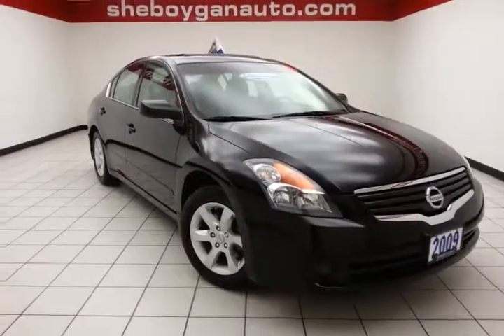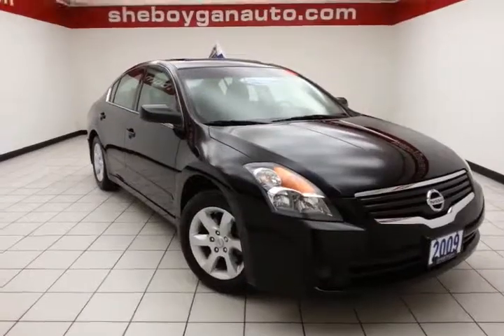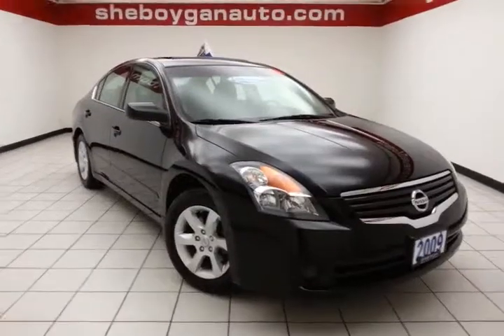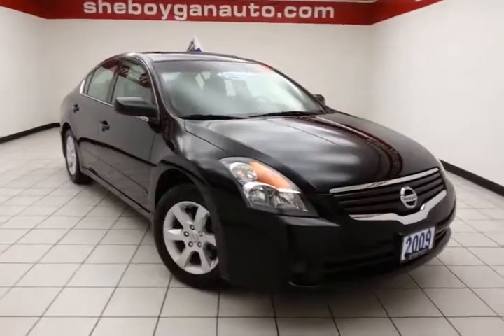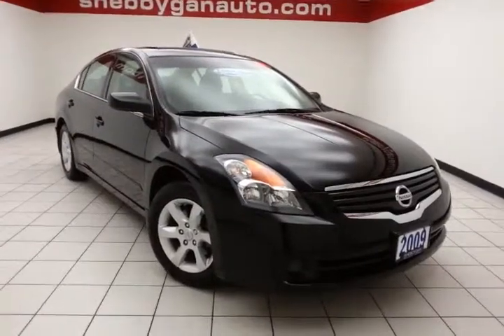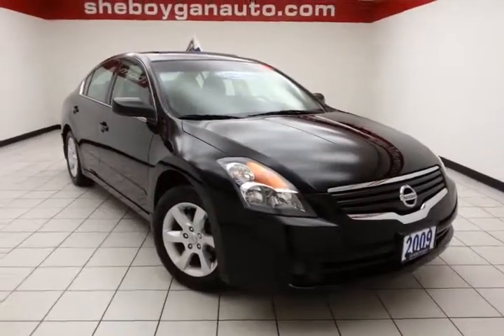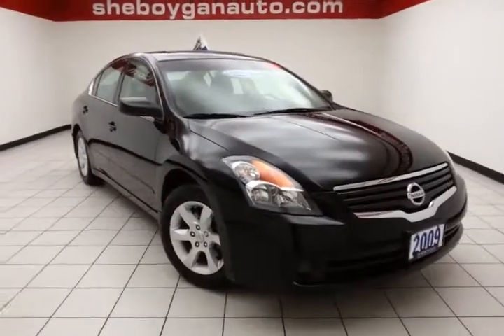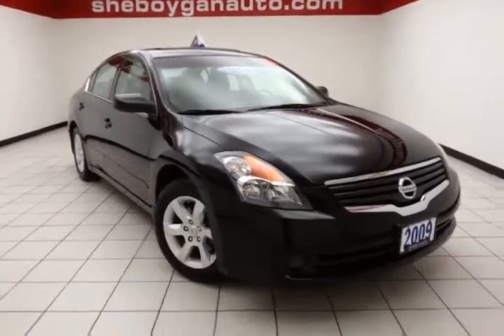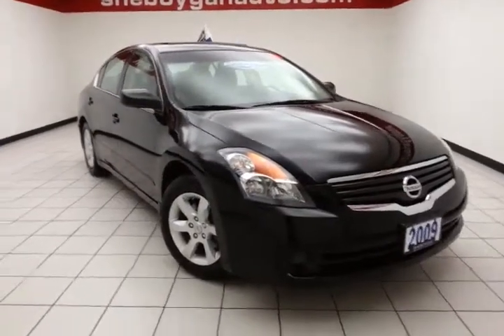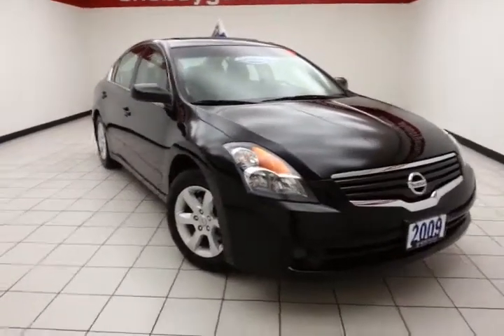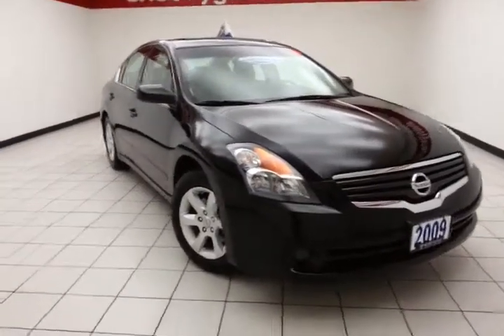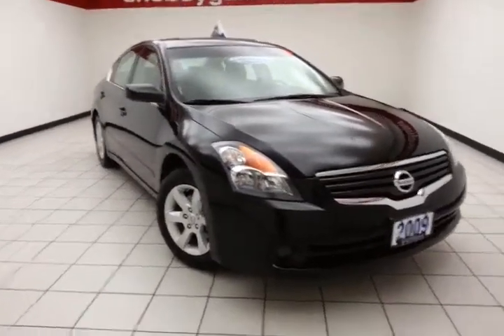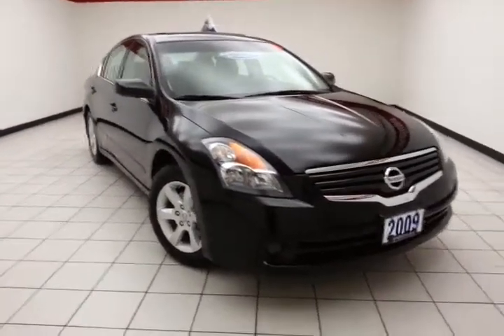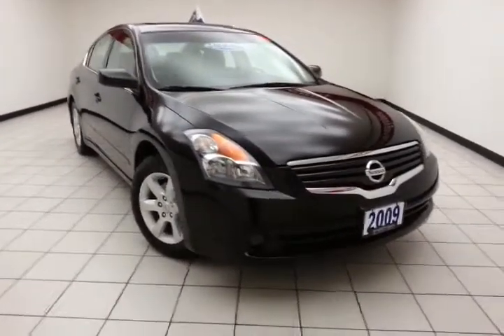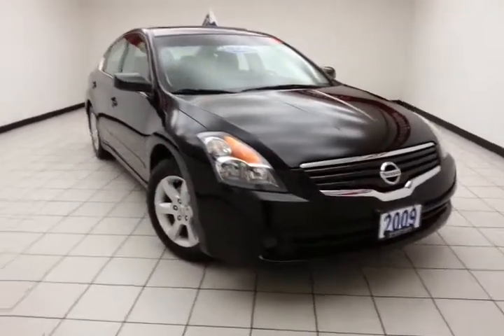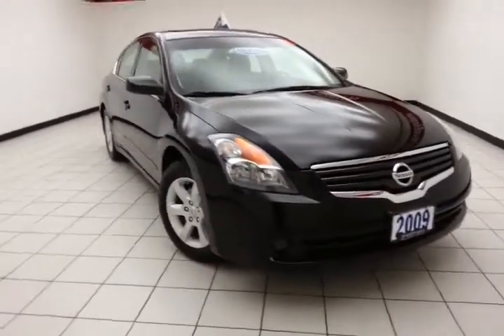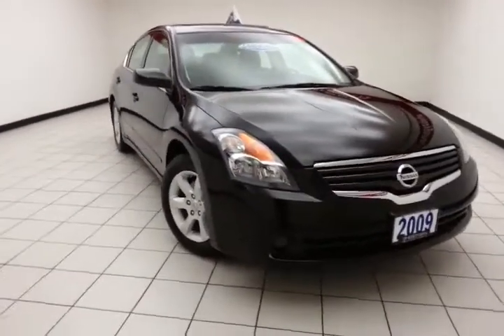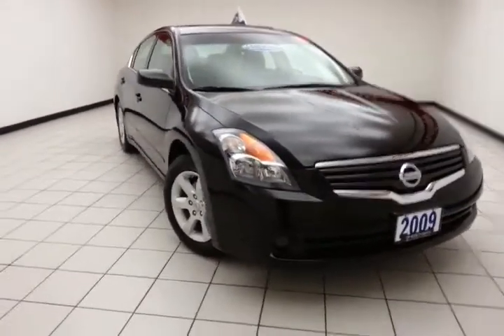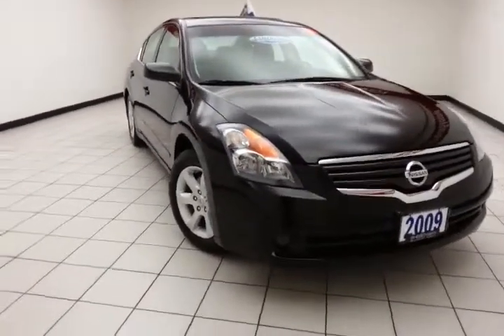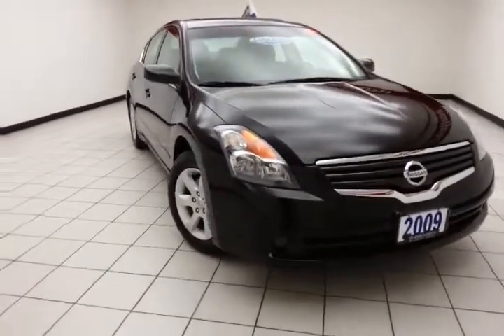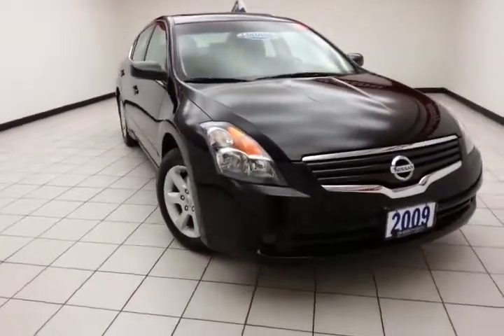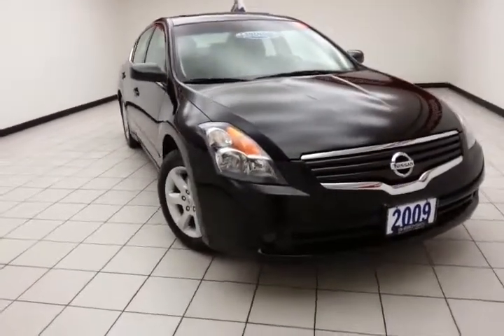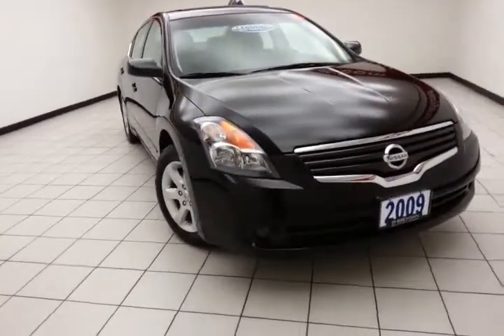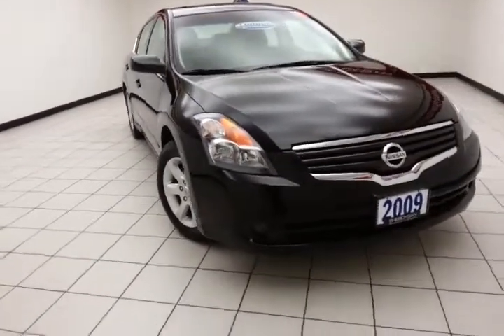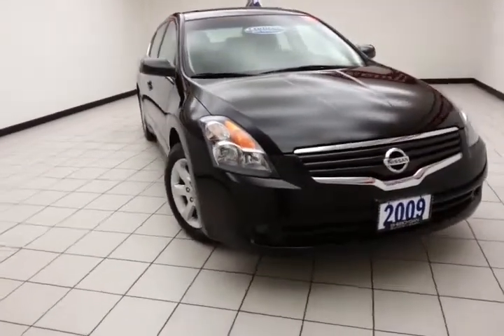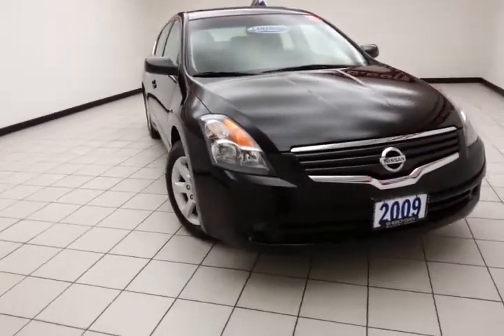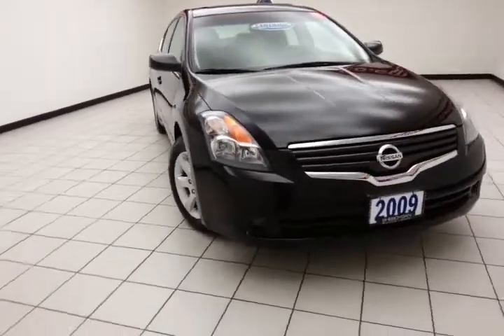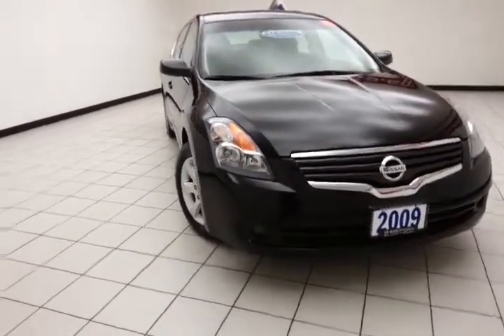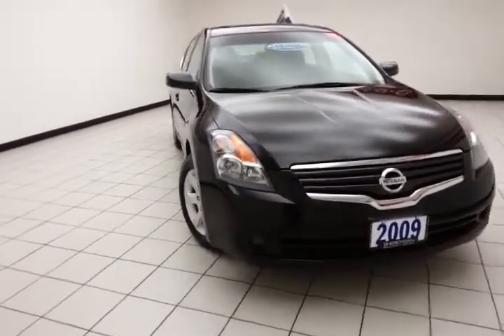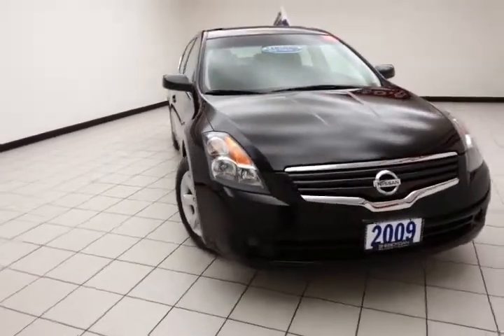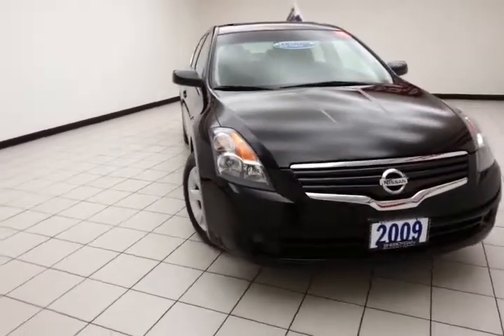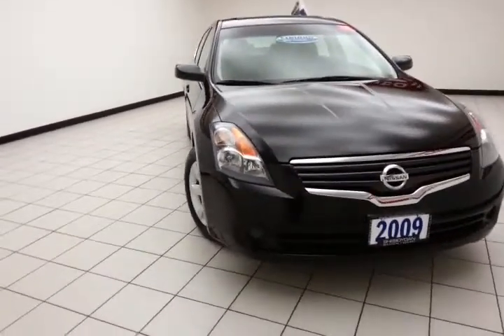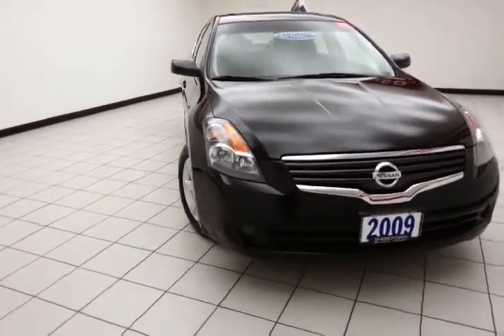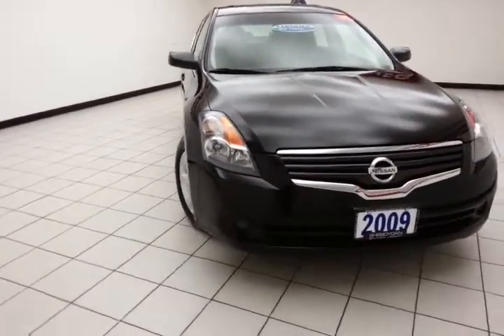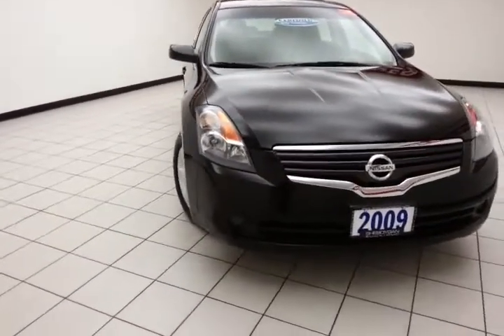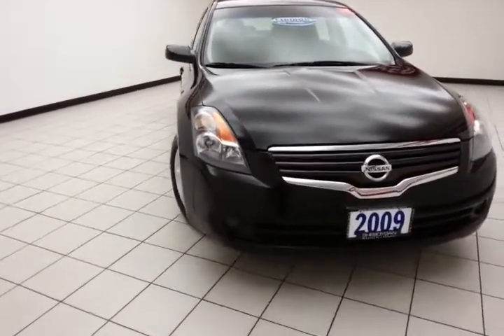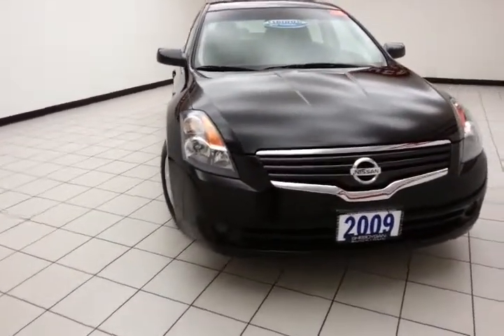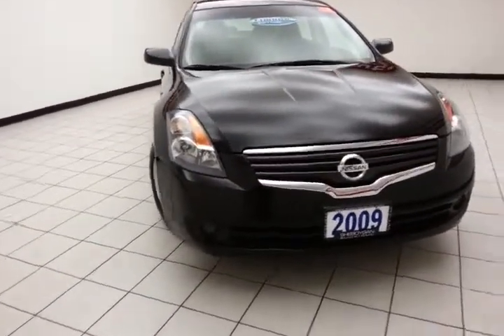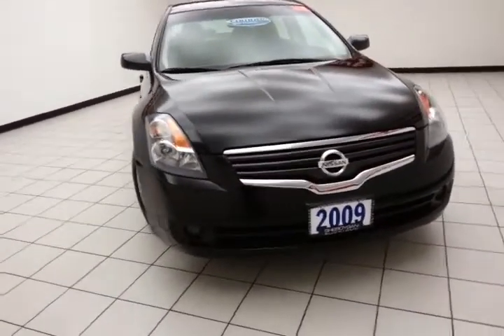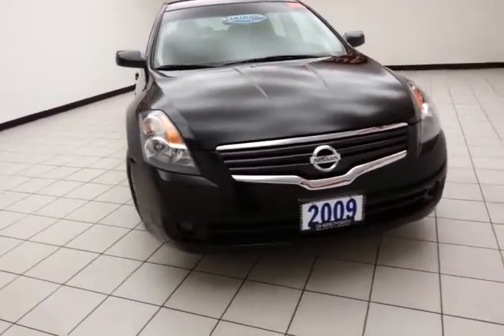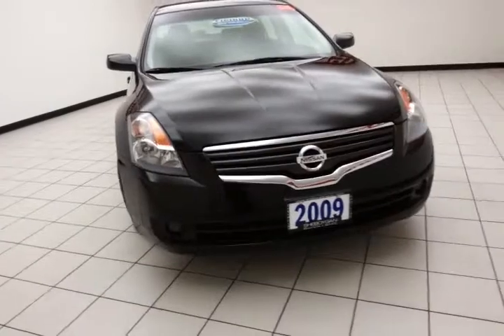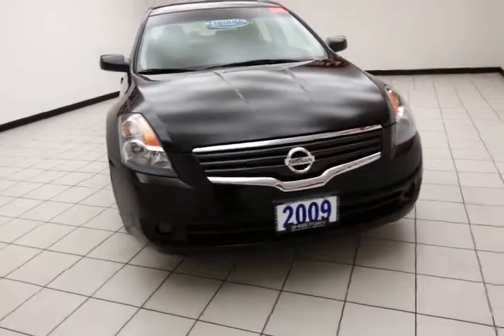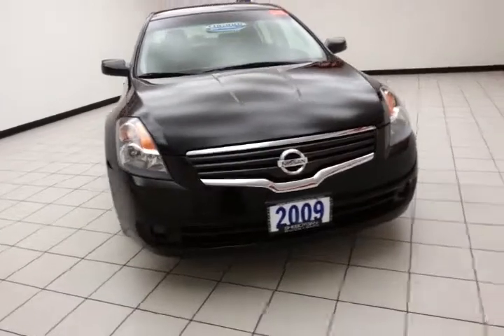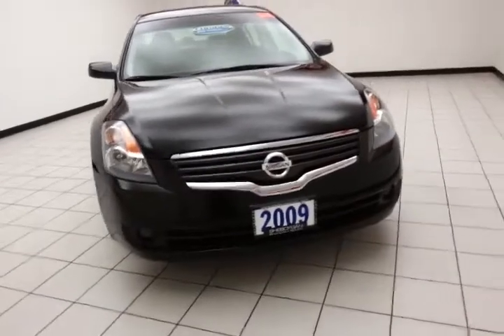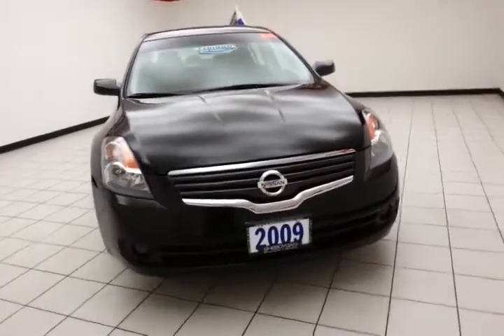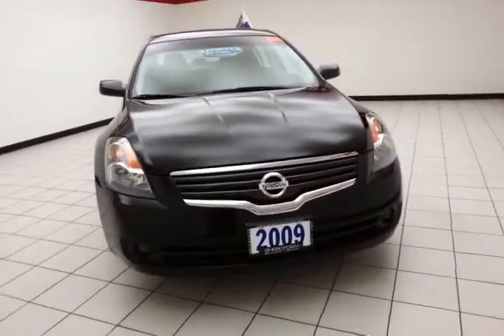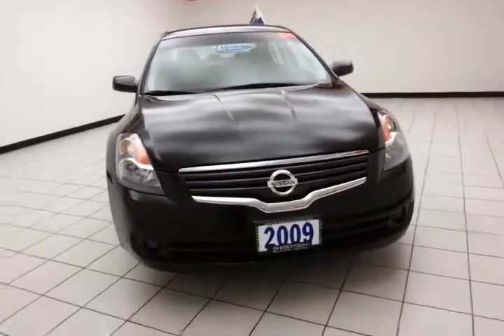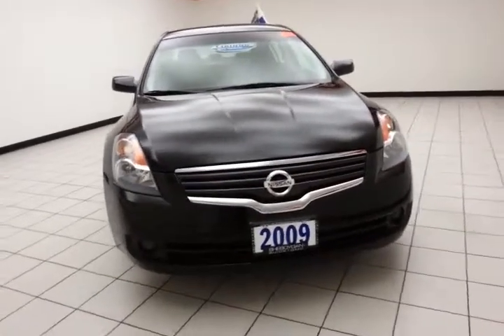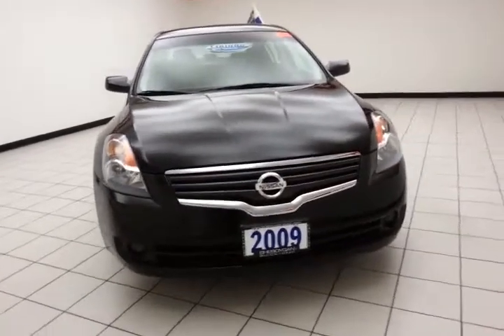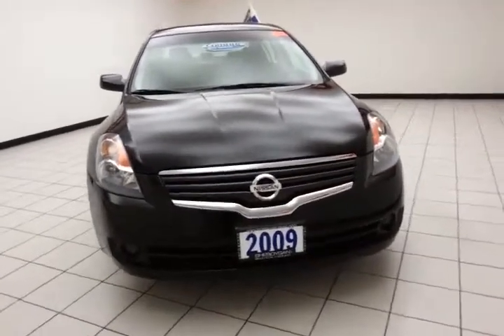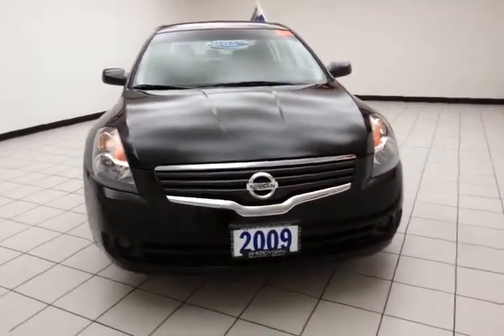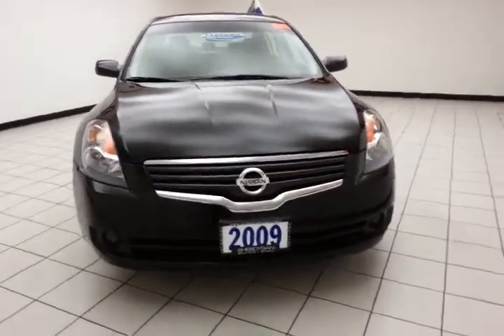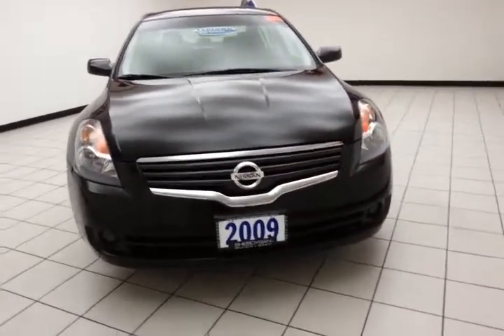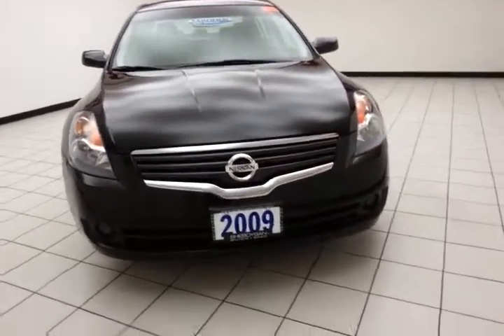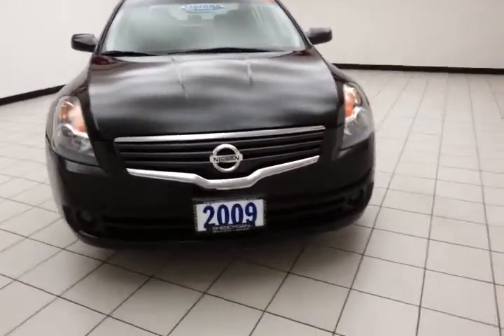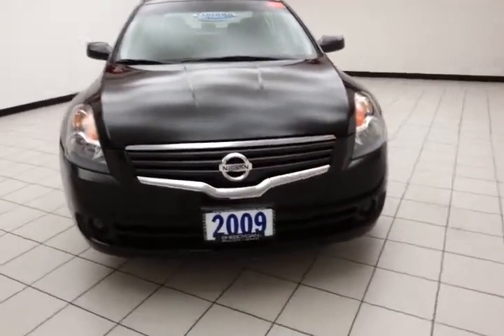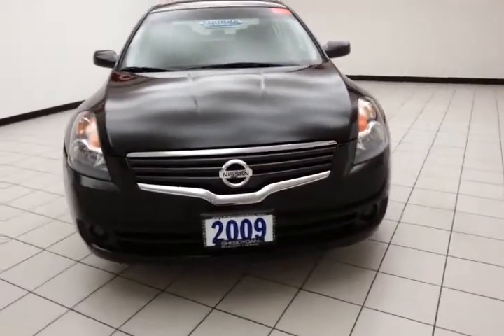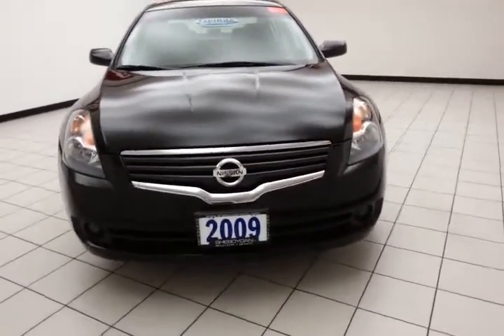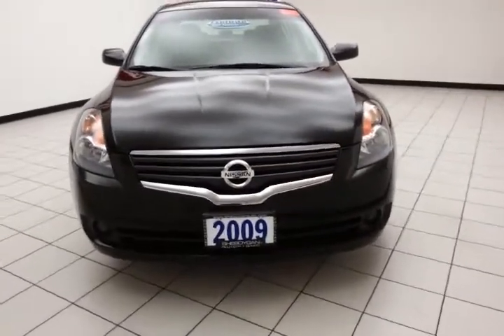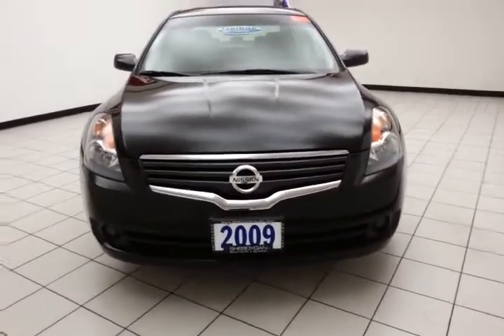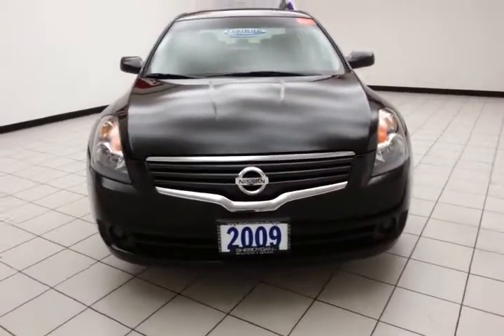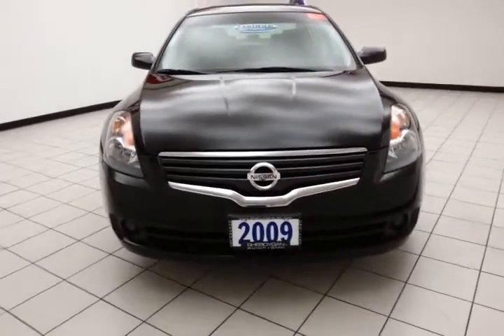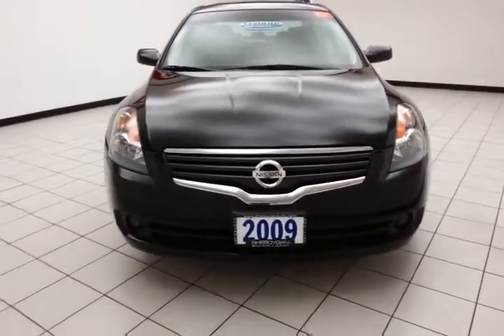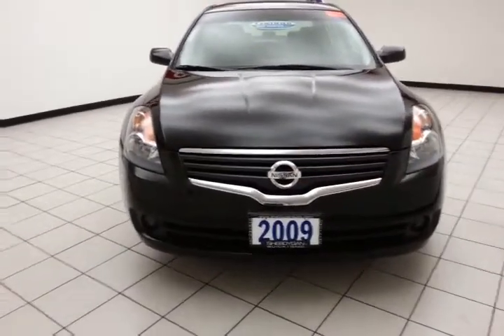Welcome to Chaboisian Chevrolet Pransler Center. Today's special is a low mileage 2009 Nissan Altima 2.5 SL.